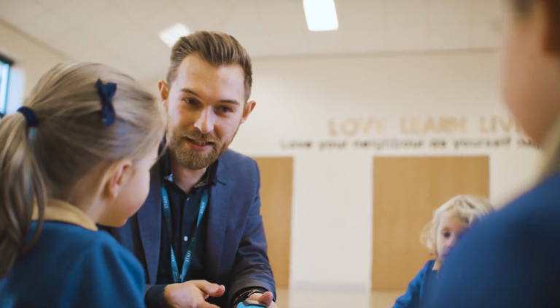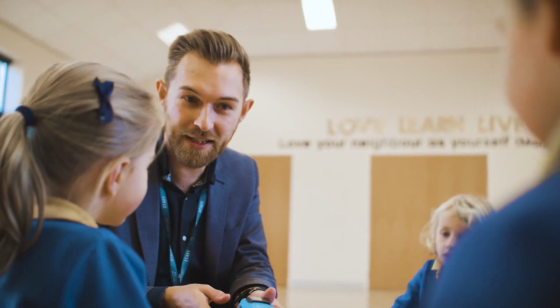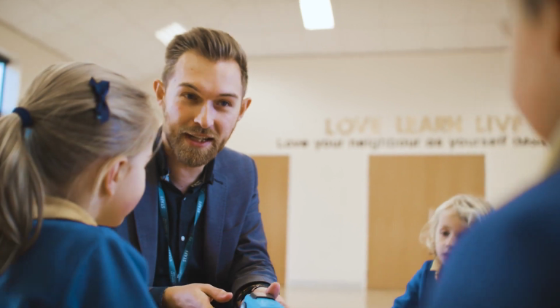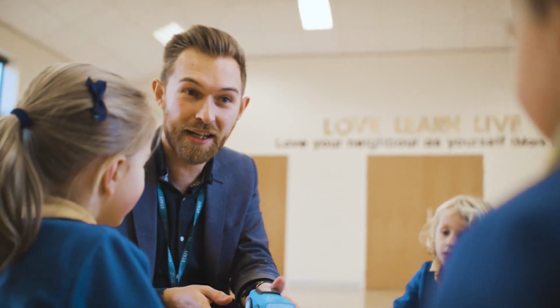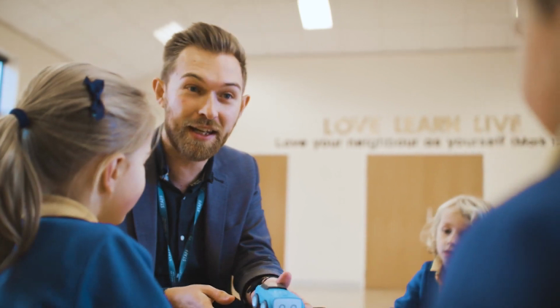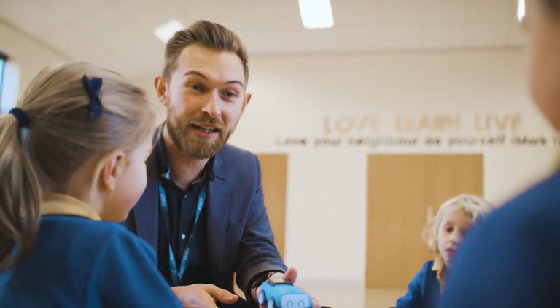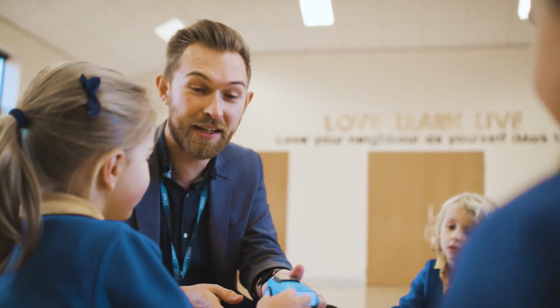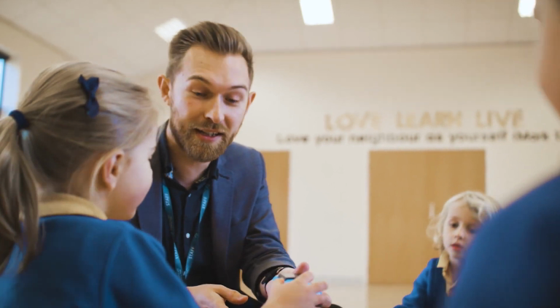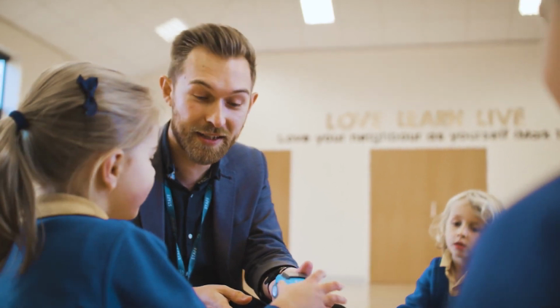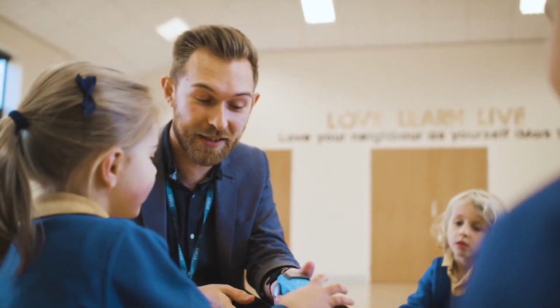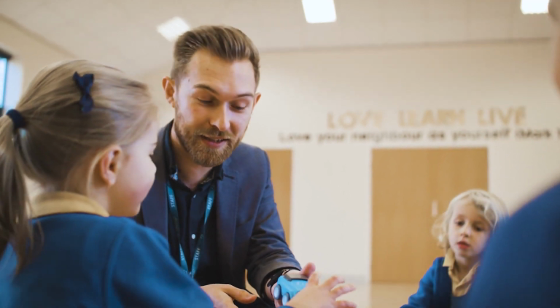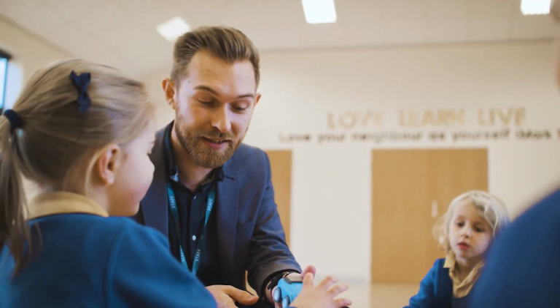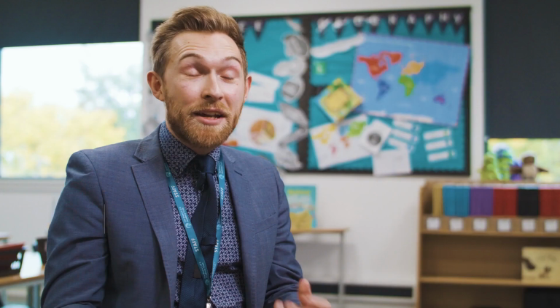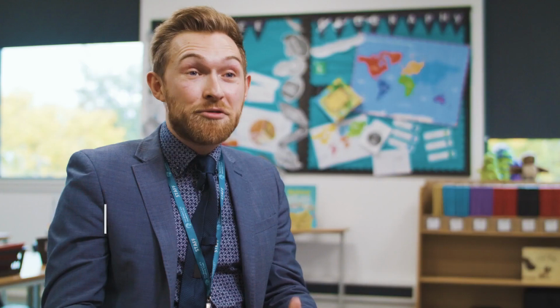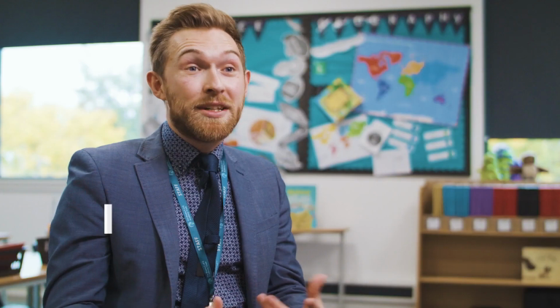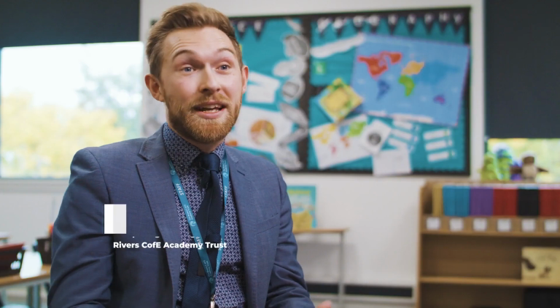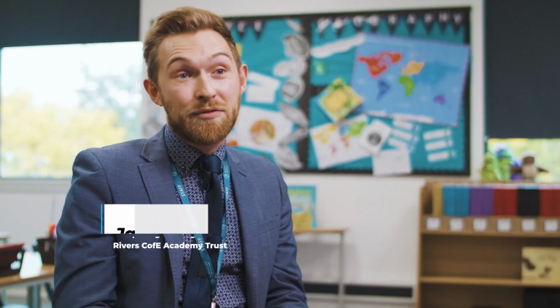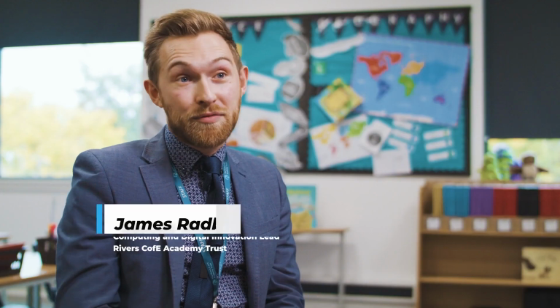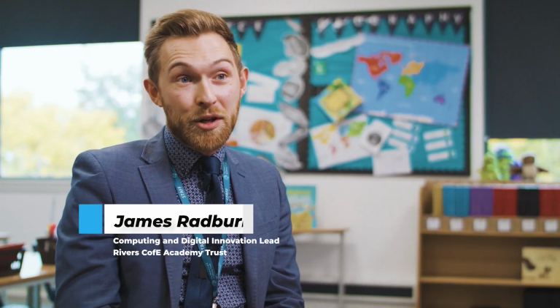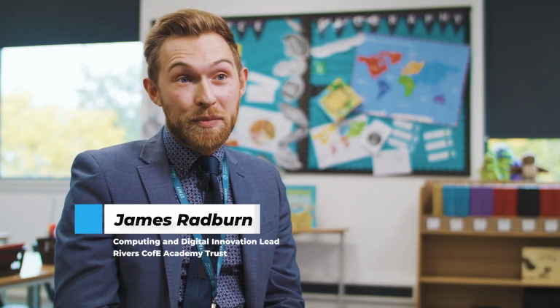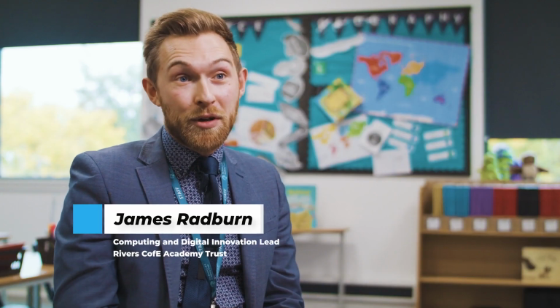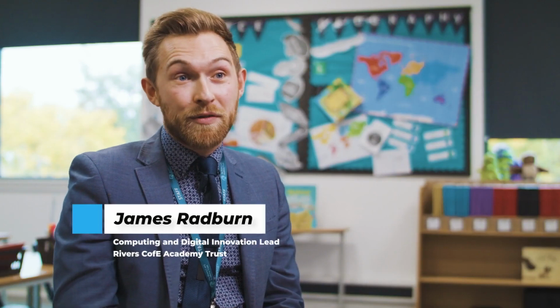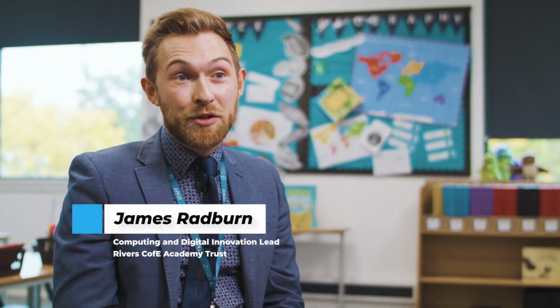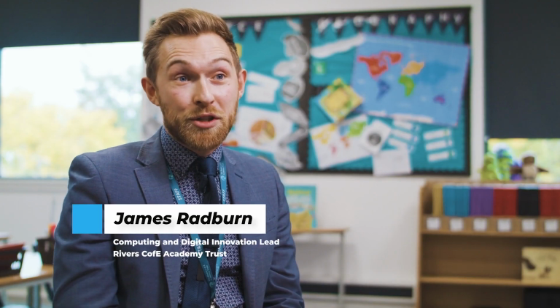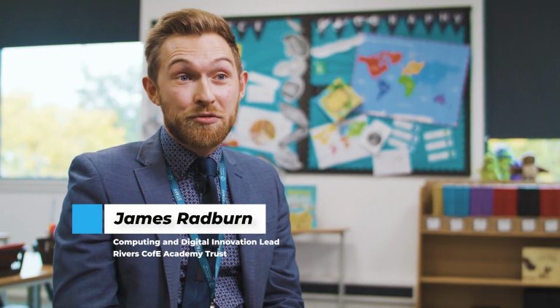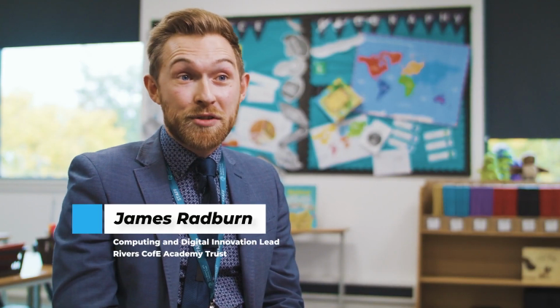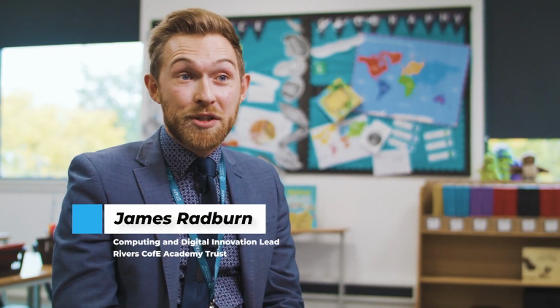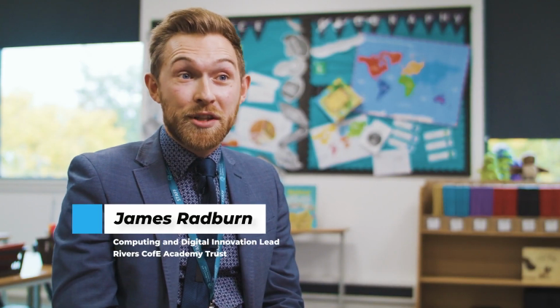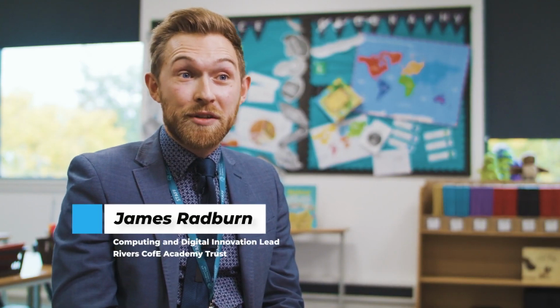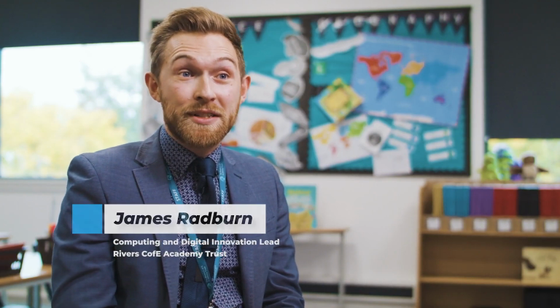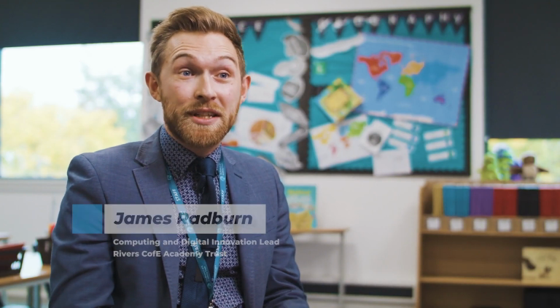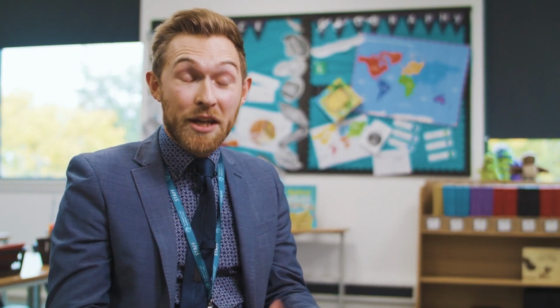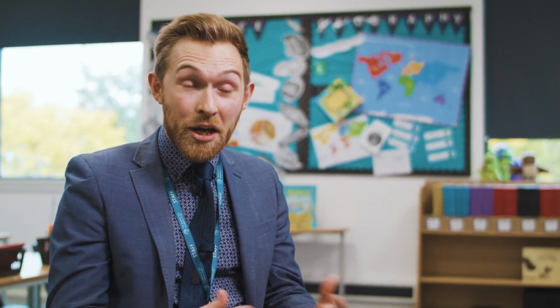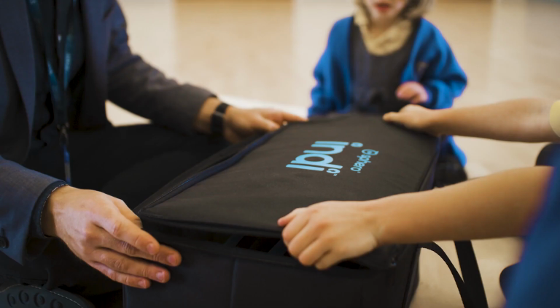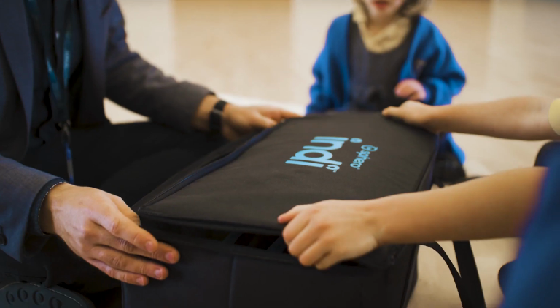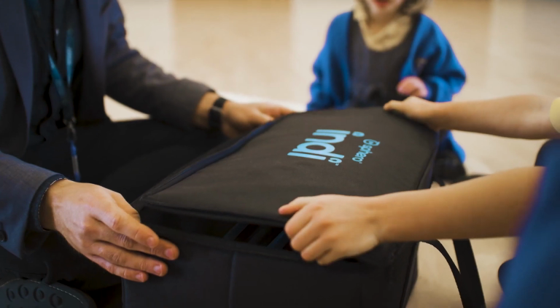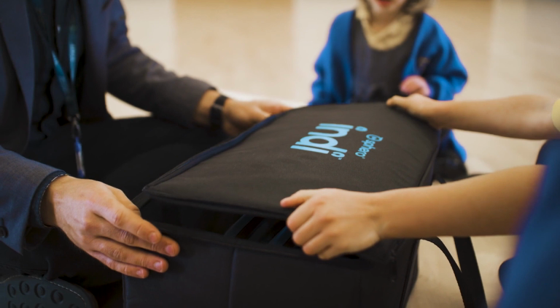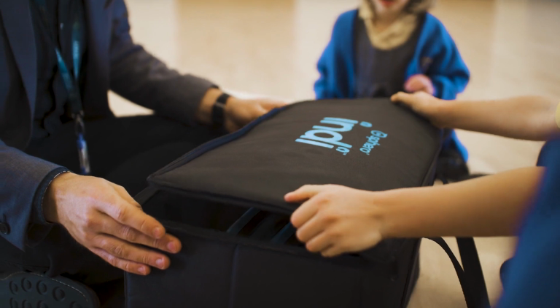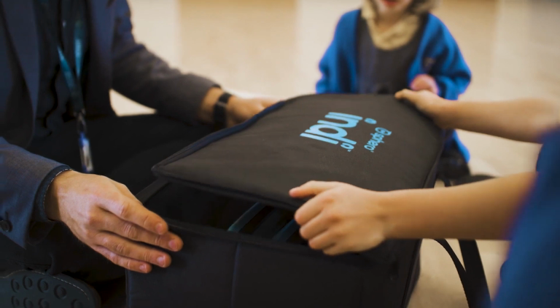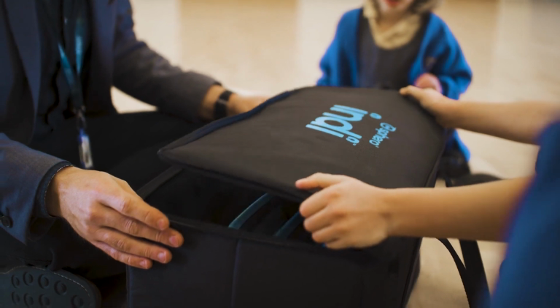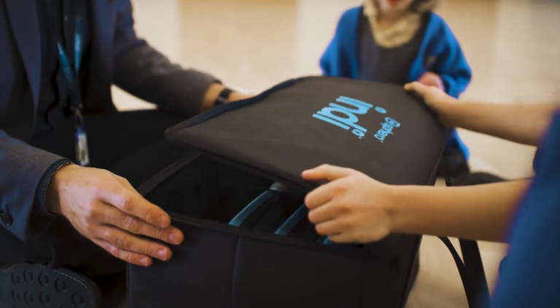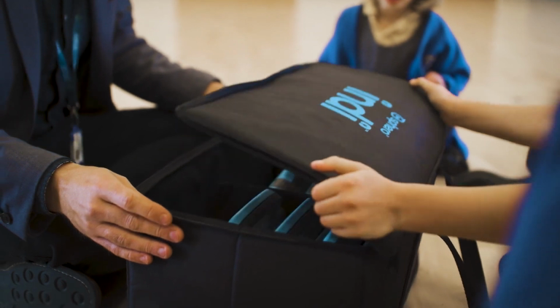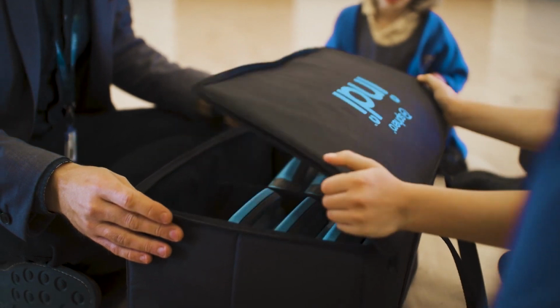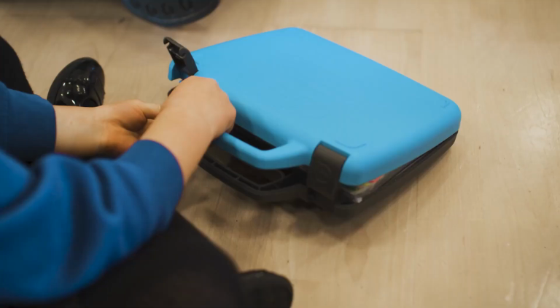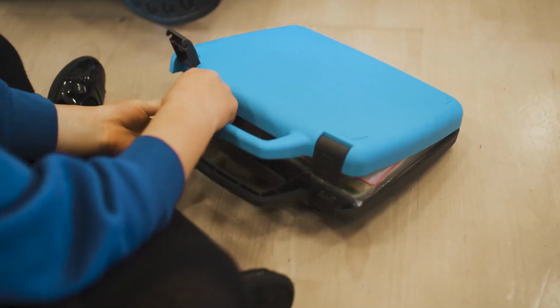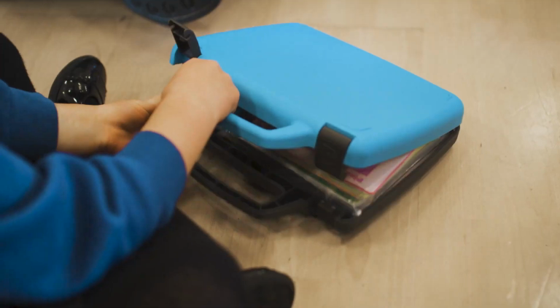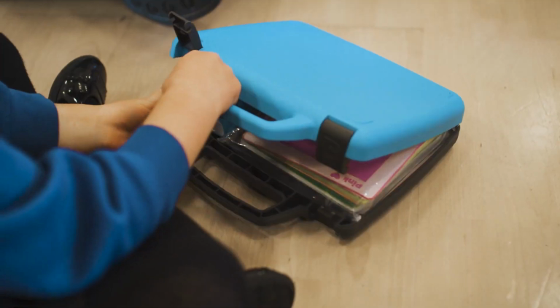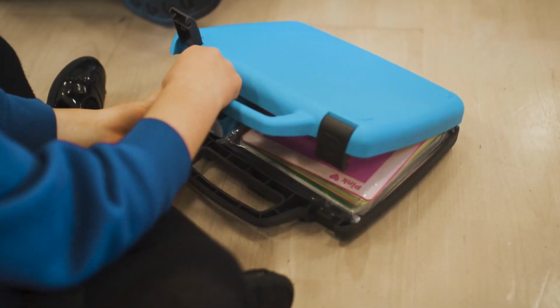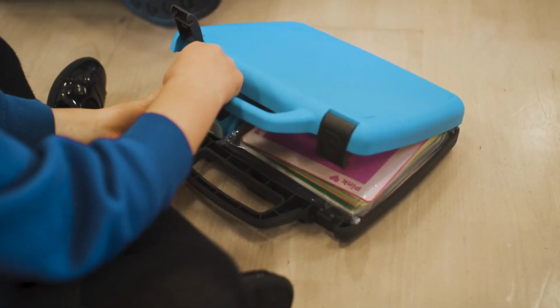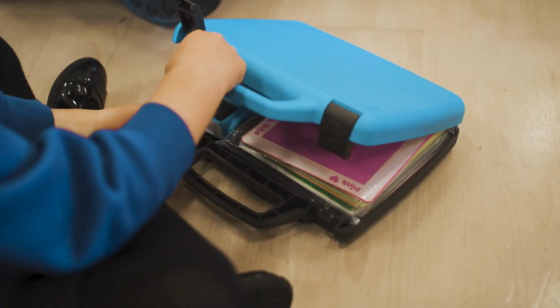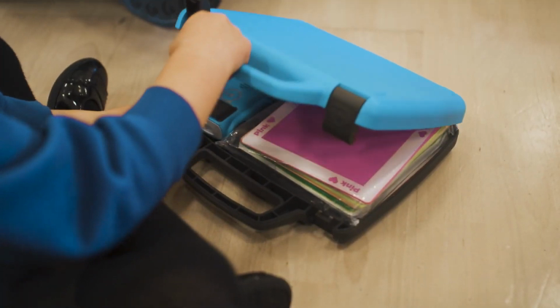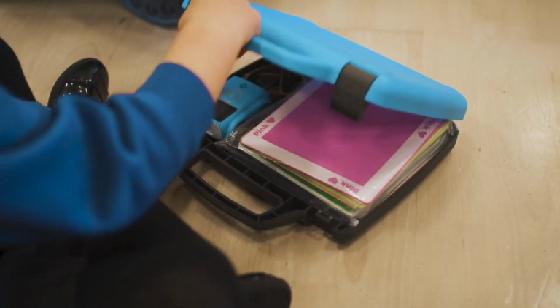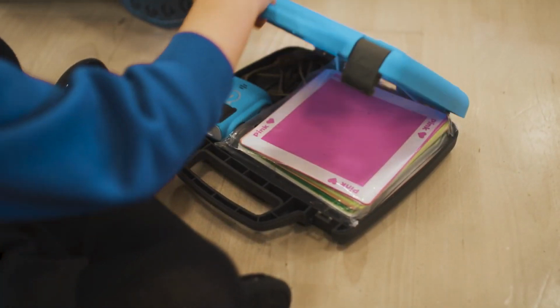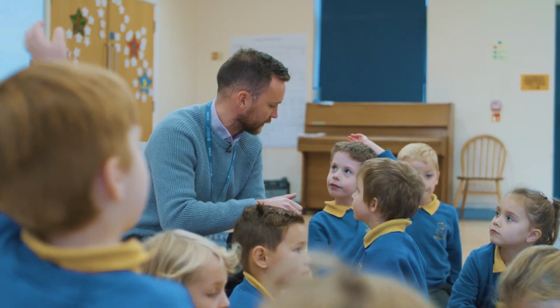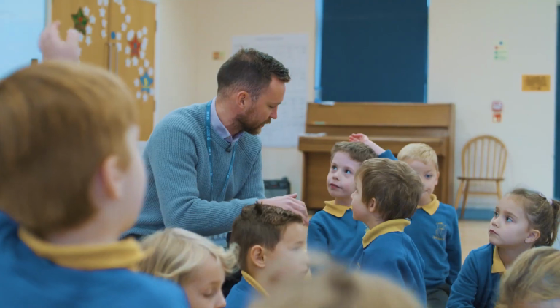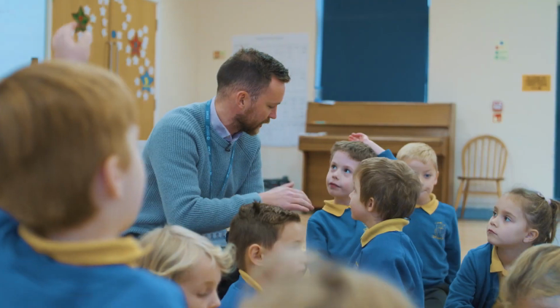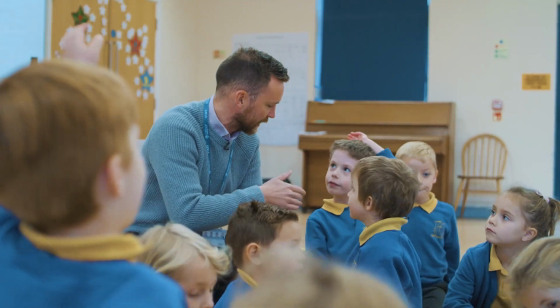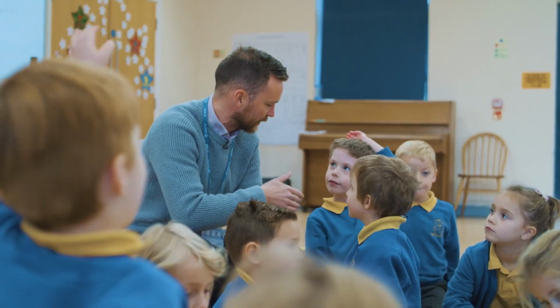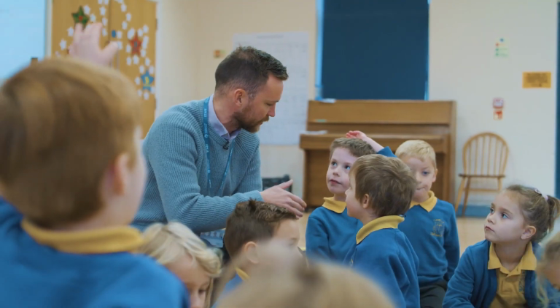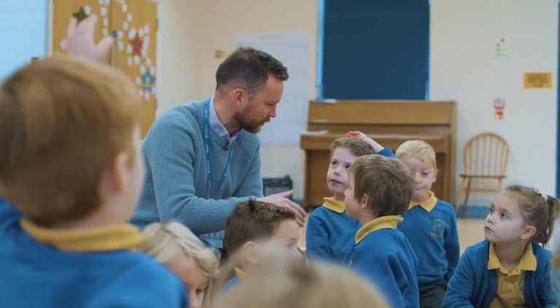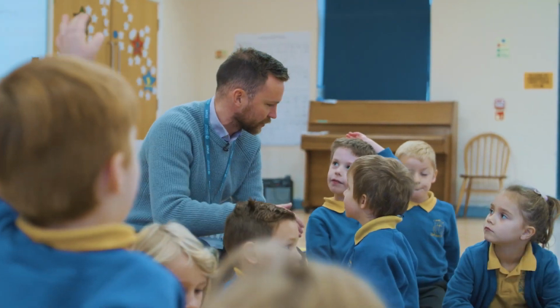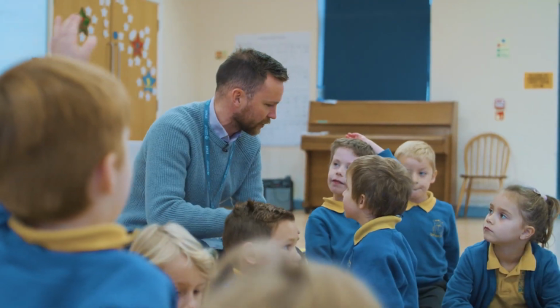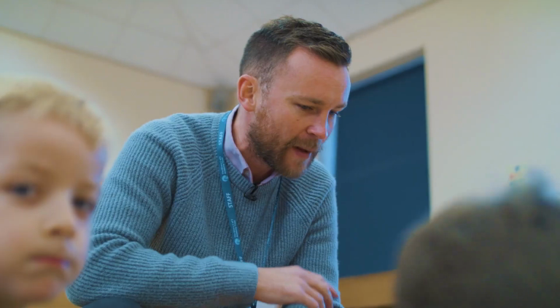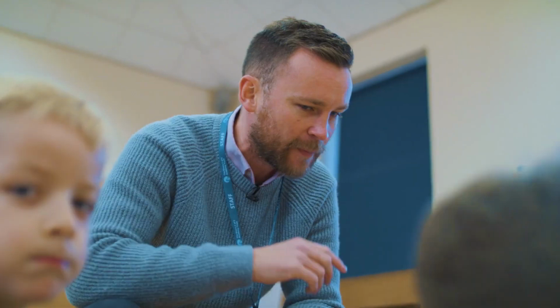Indy is an approachable entry-level robot for children to use in the early years and key stage one setting within primary schools in particular.